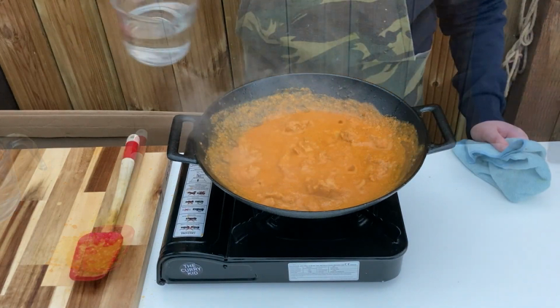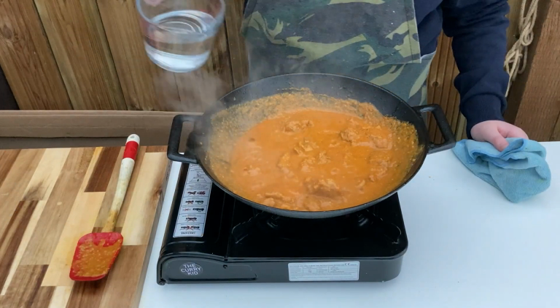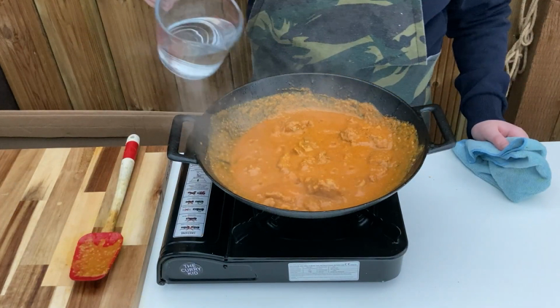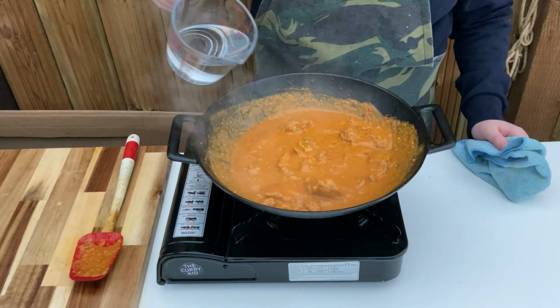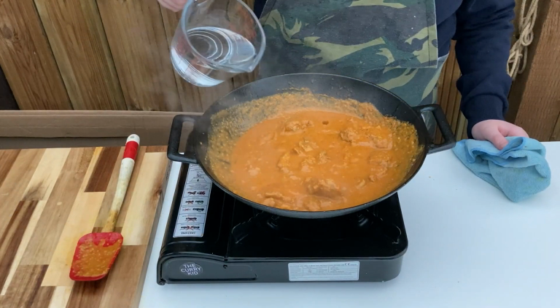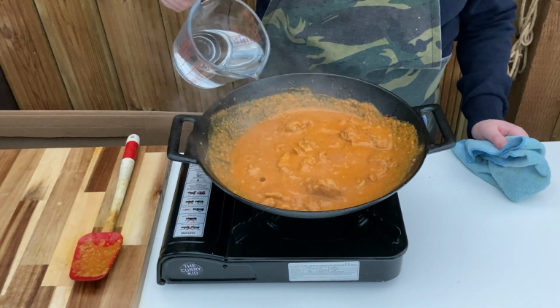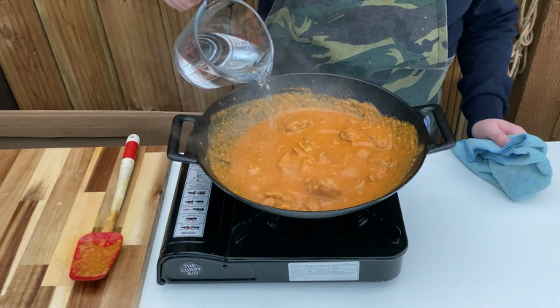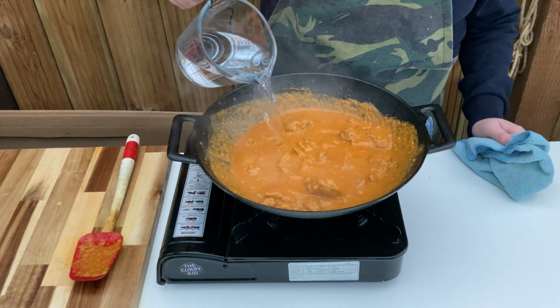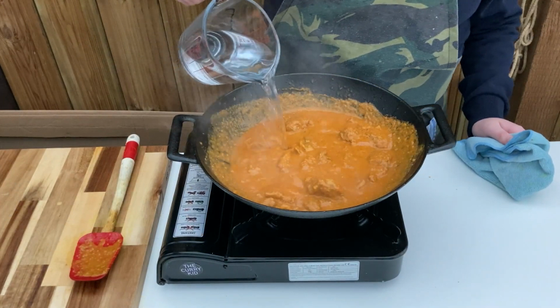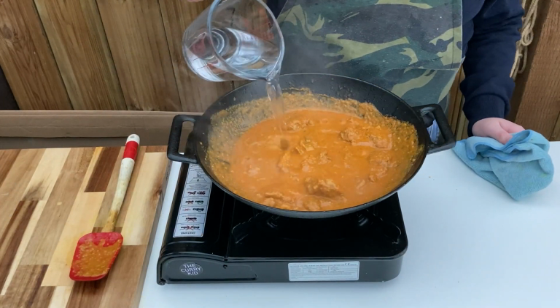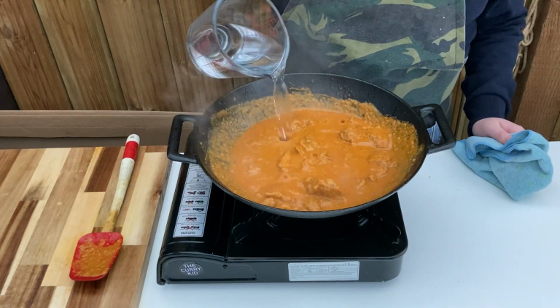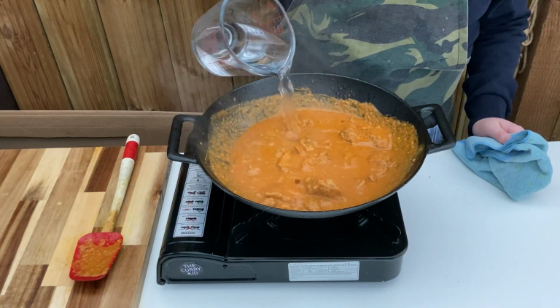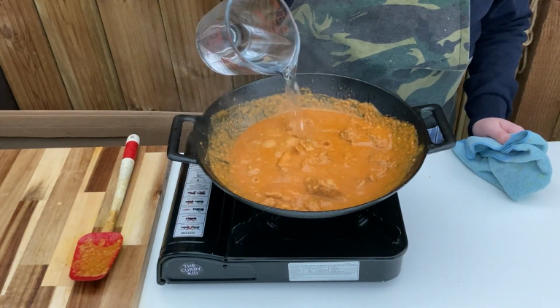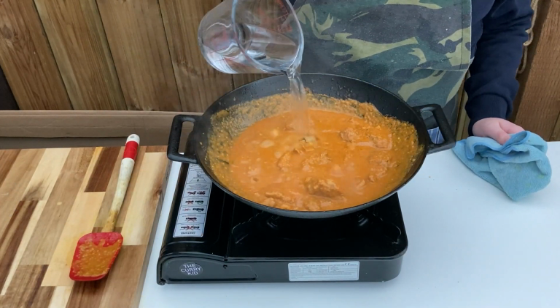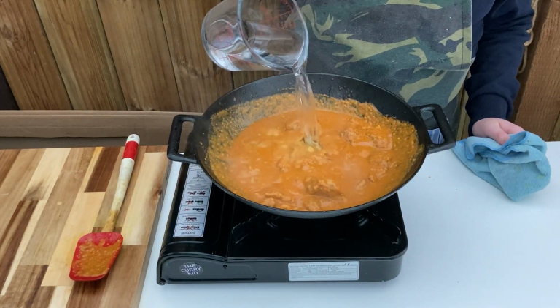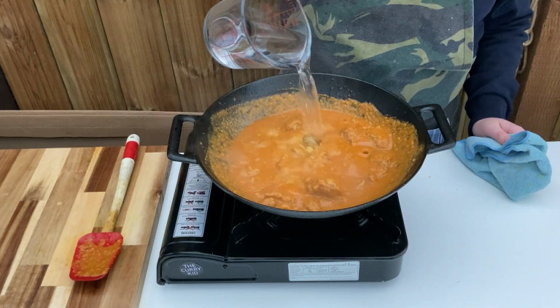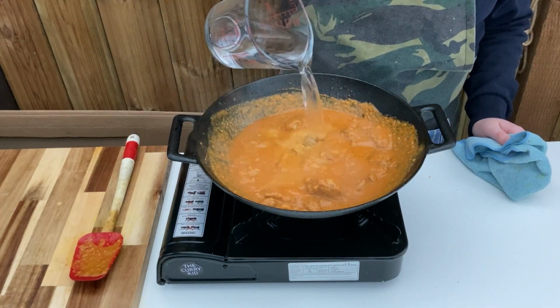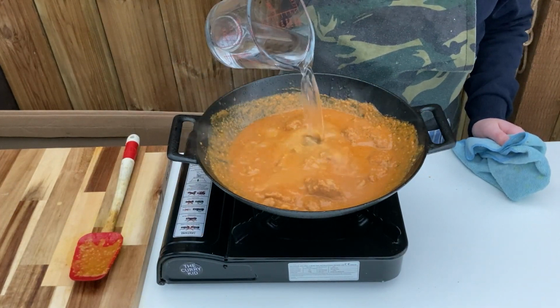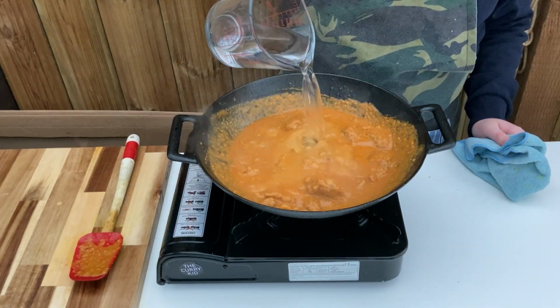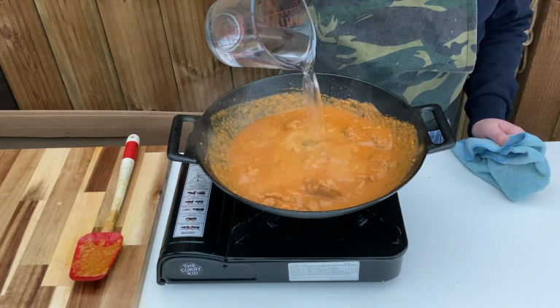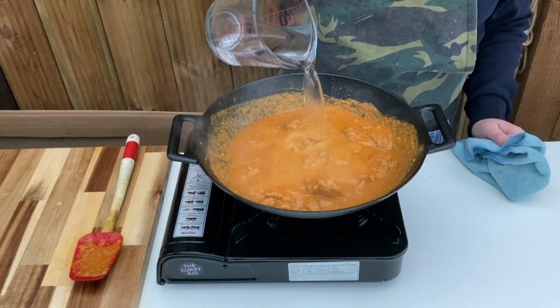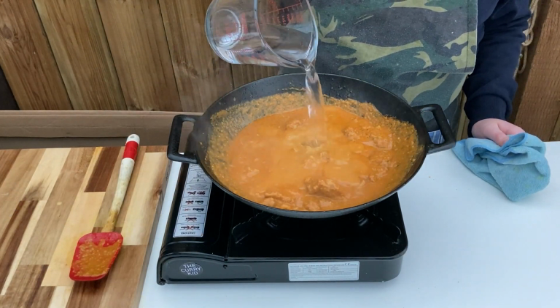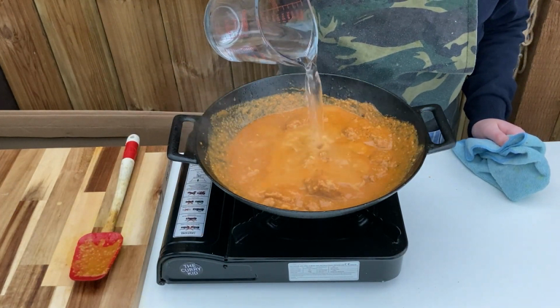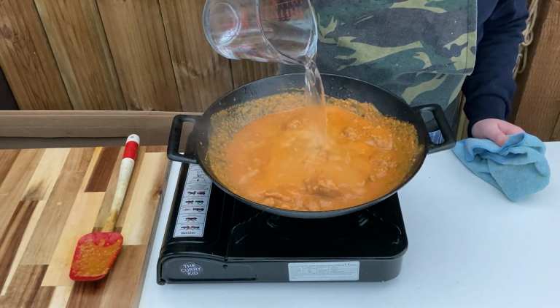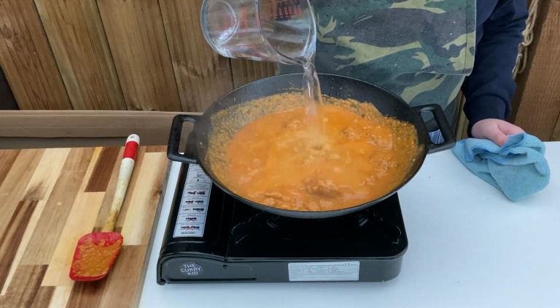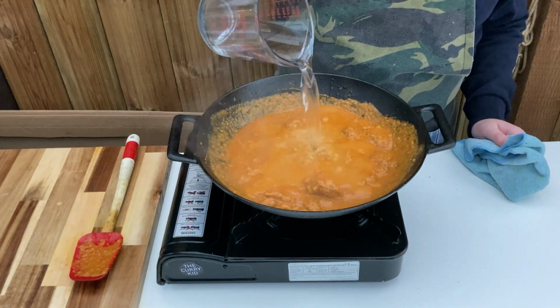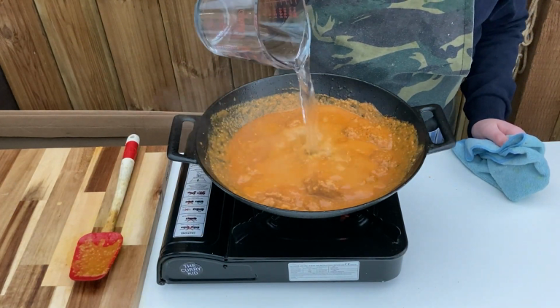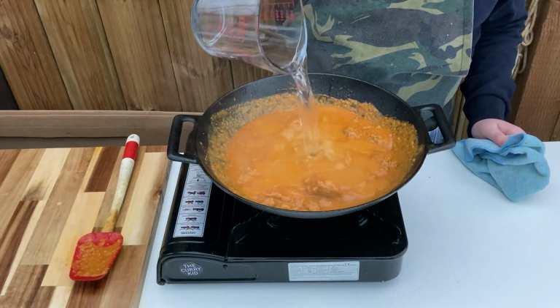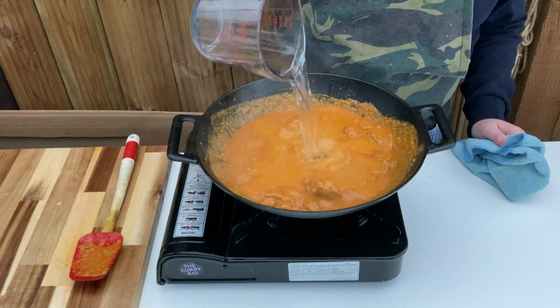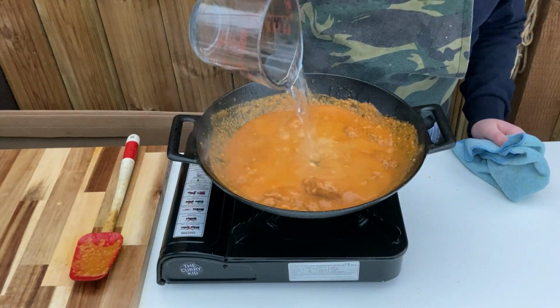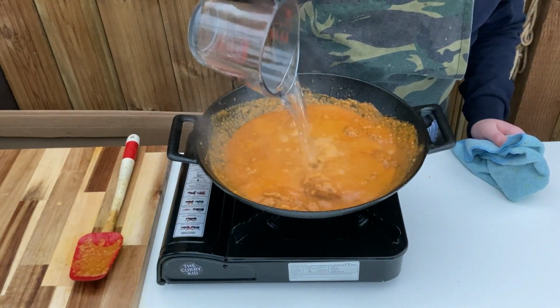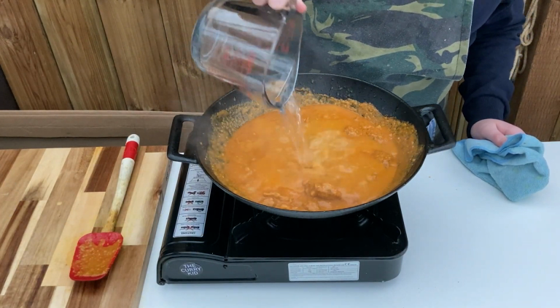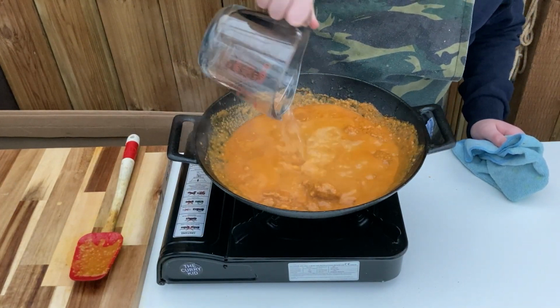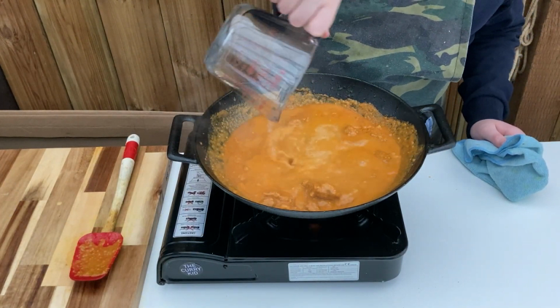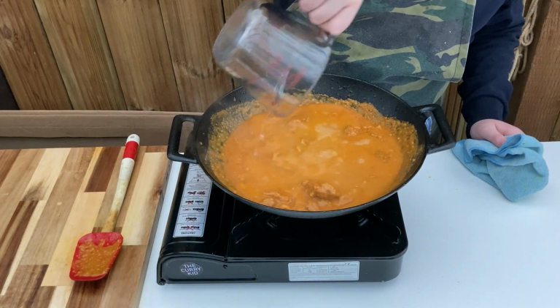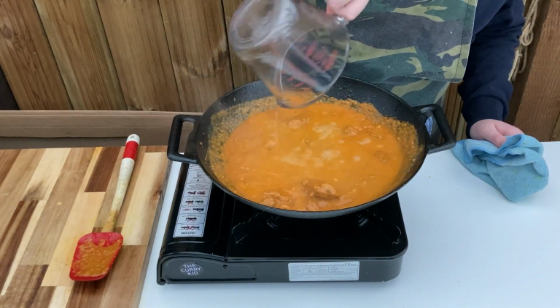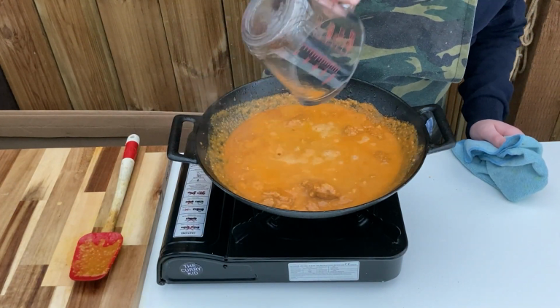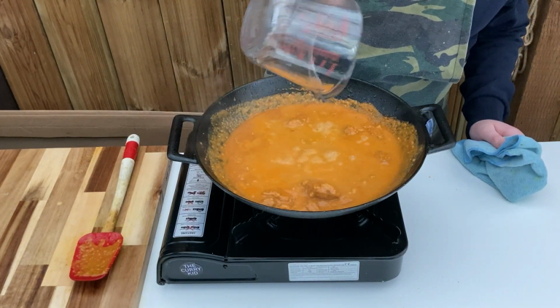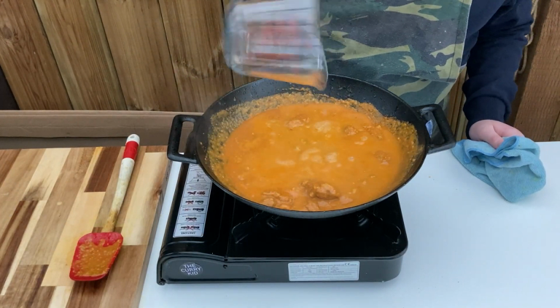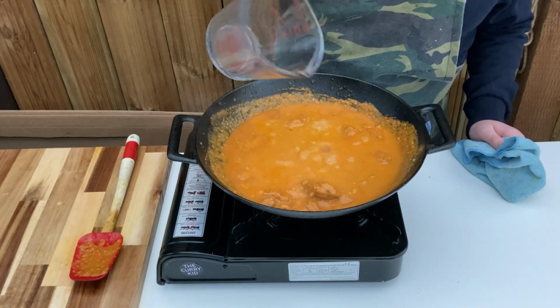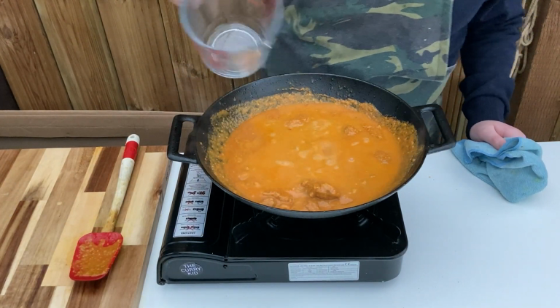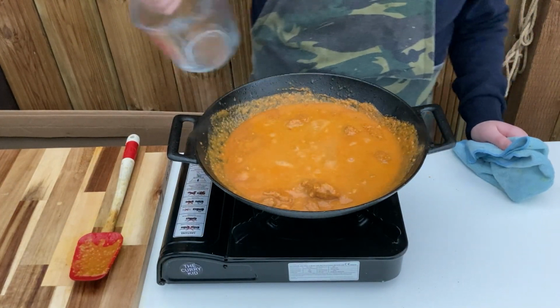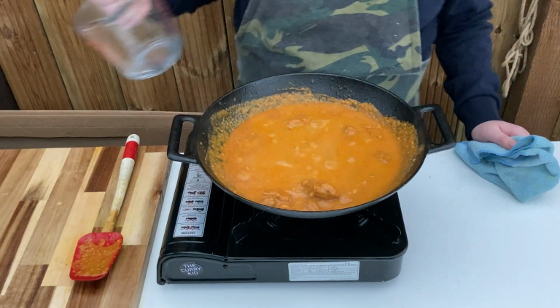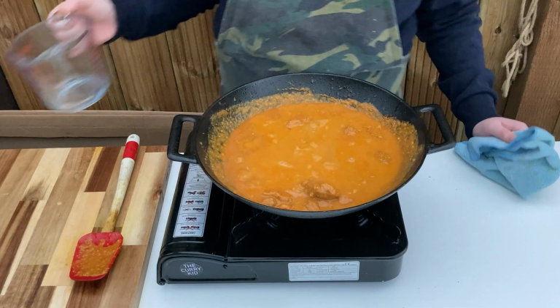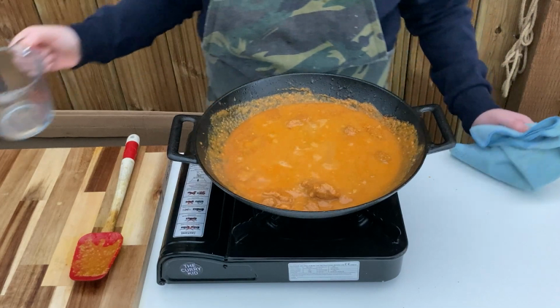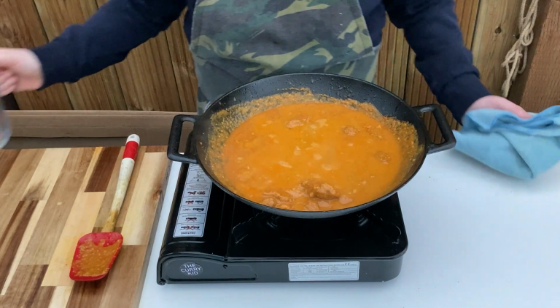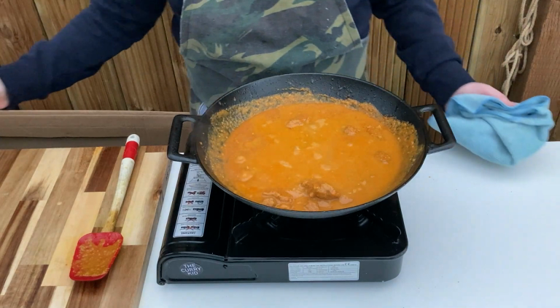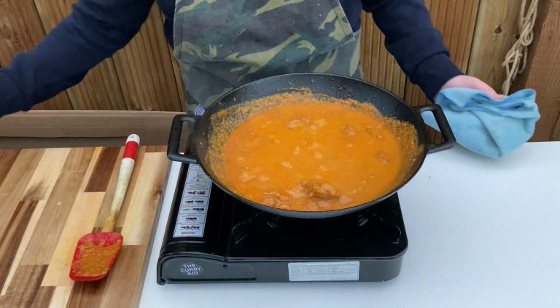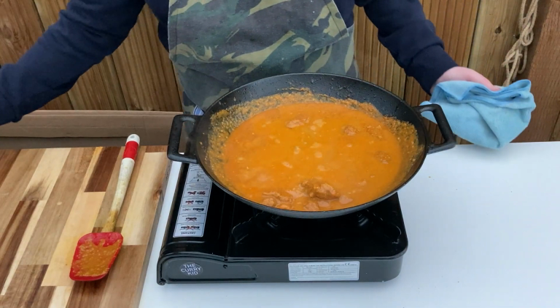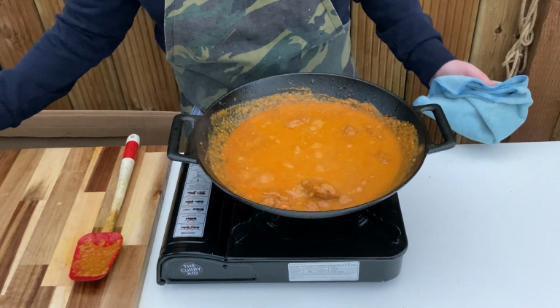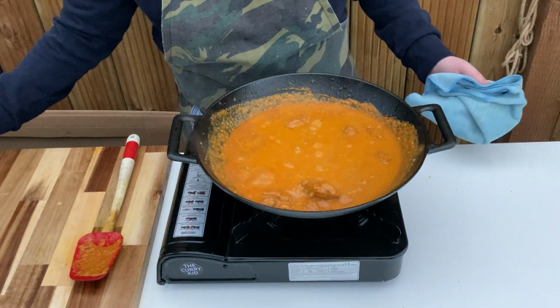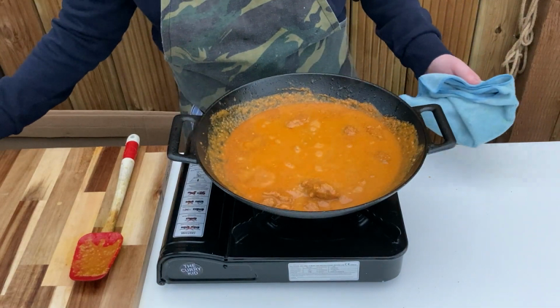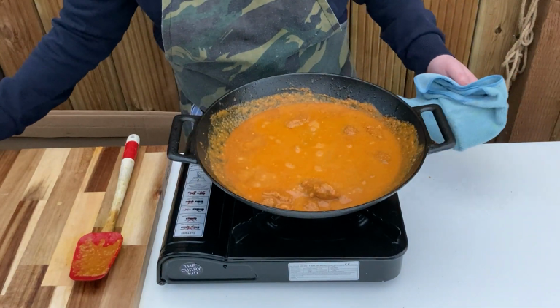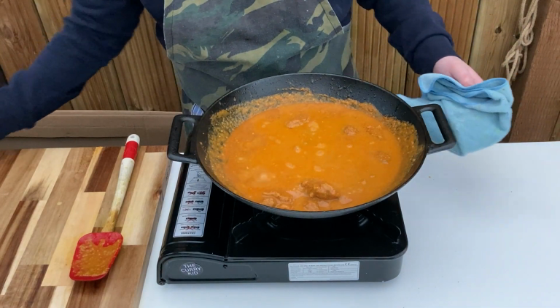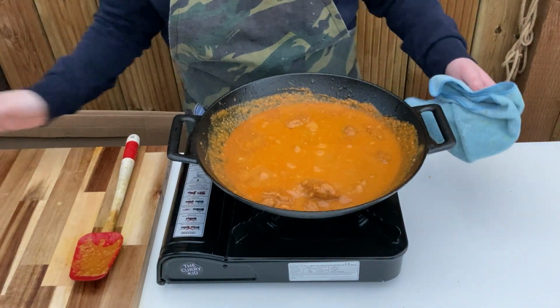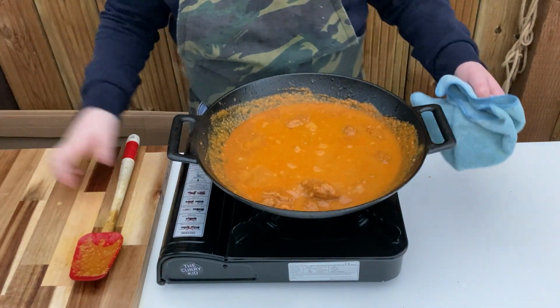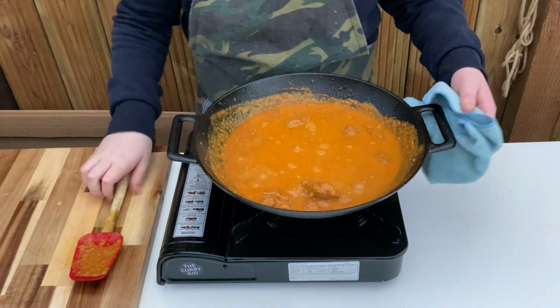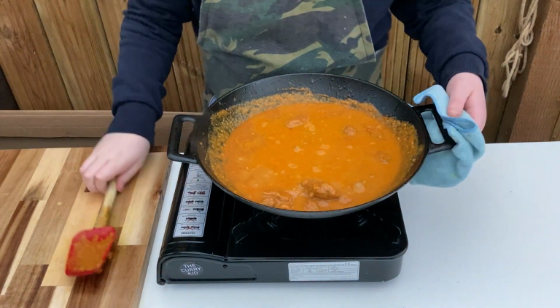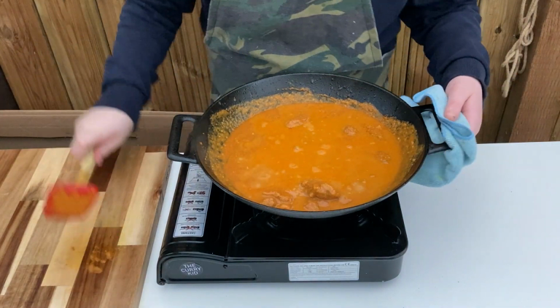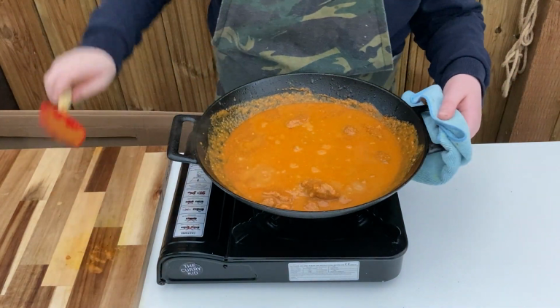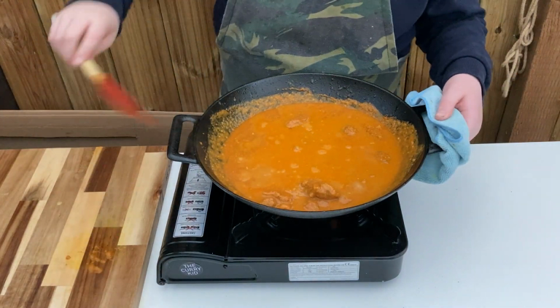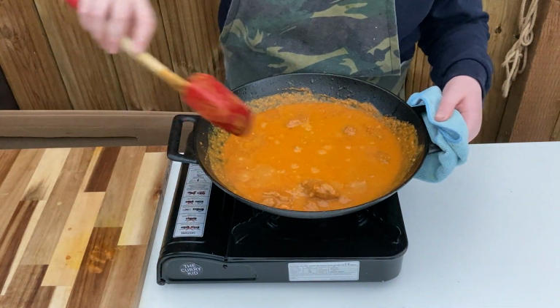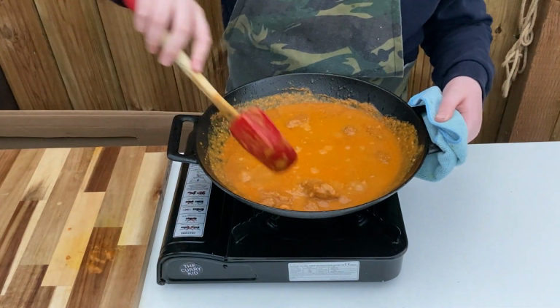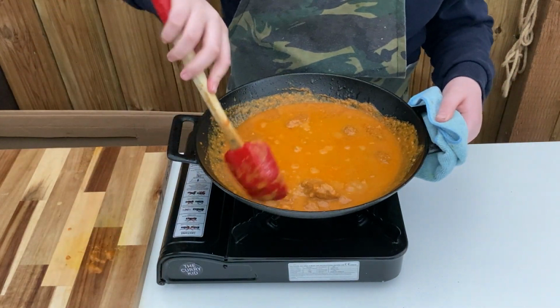Add the hot water, stir through and allow to reduce until the dish reaches the consistency you require and the meat is cooked through.